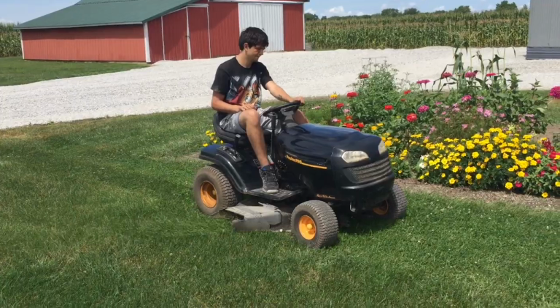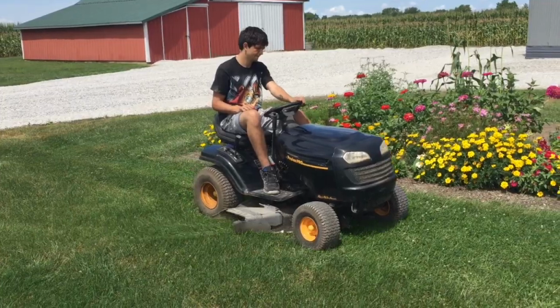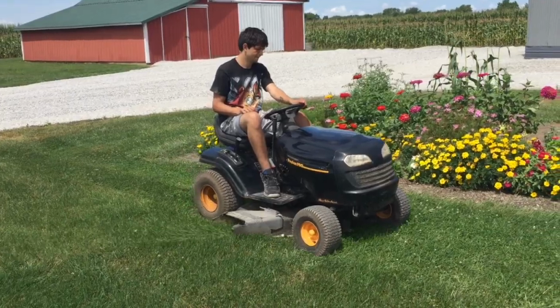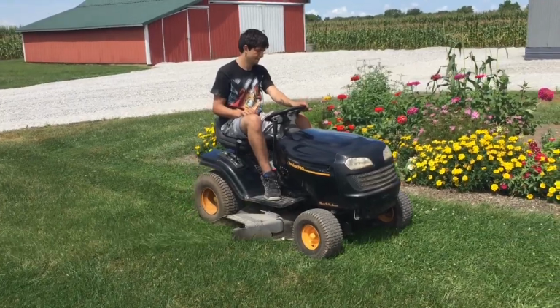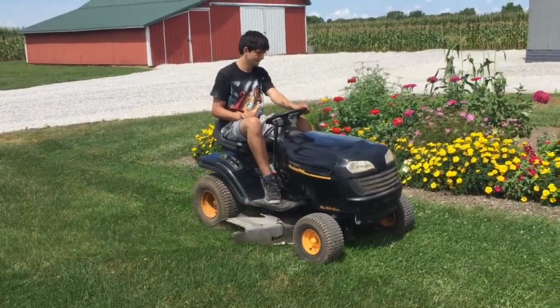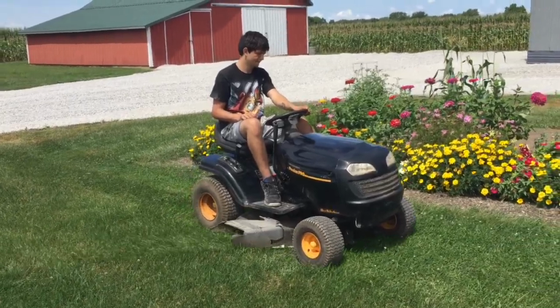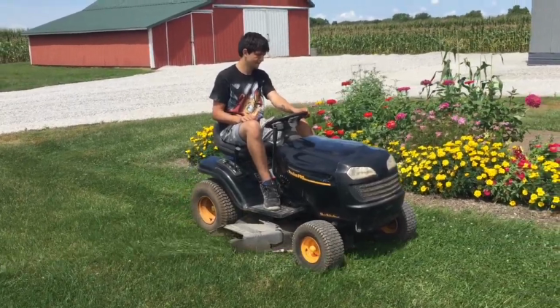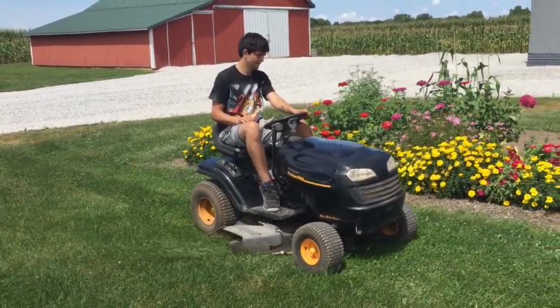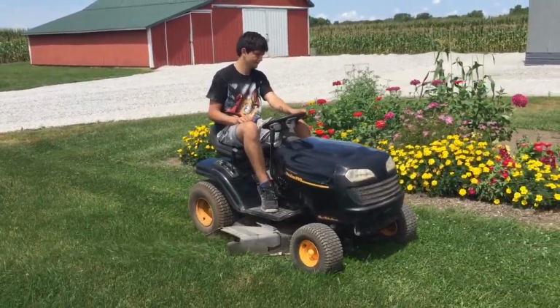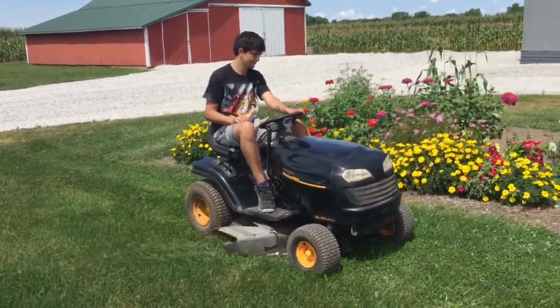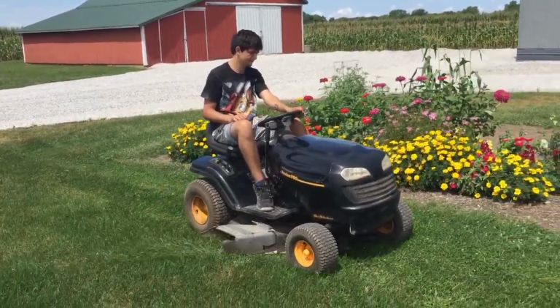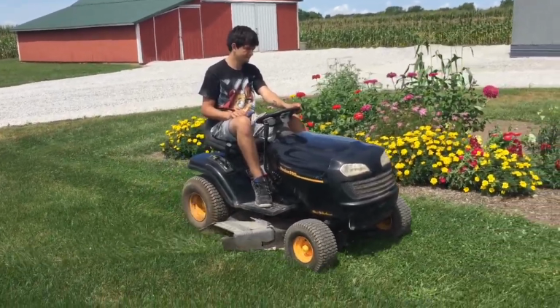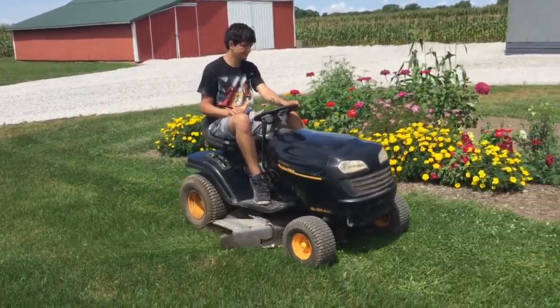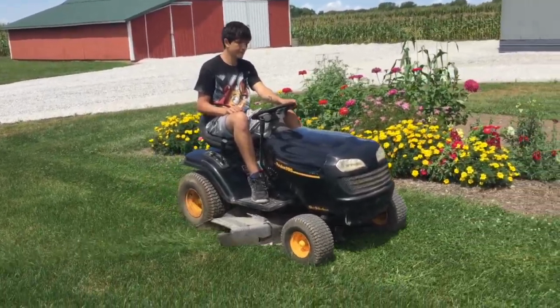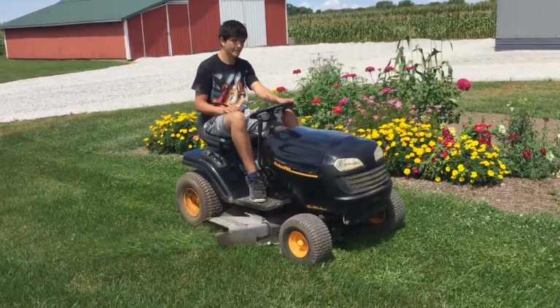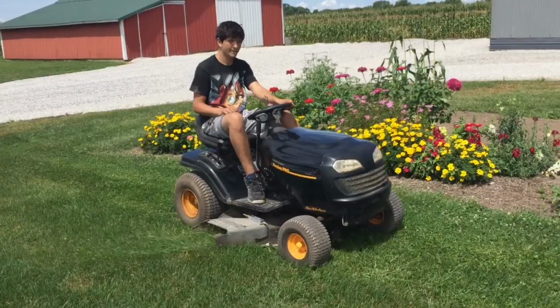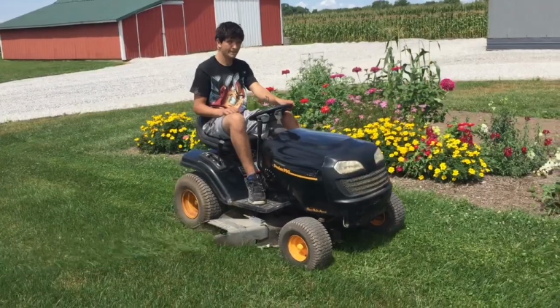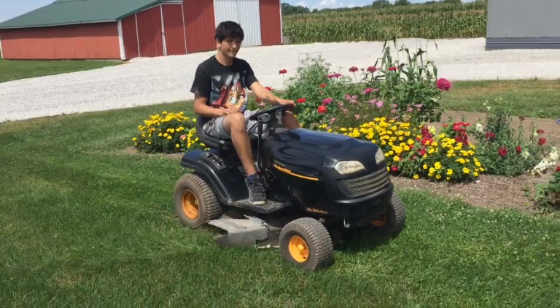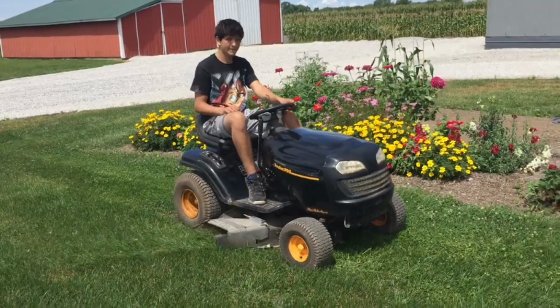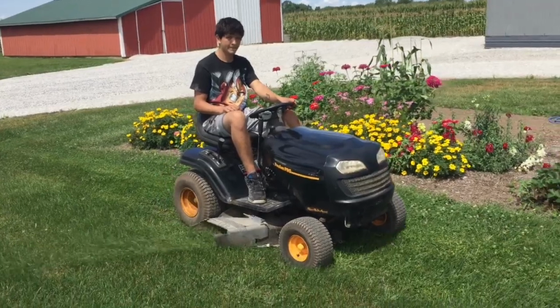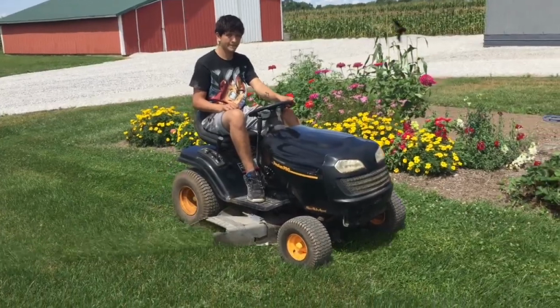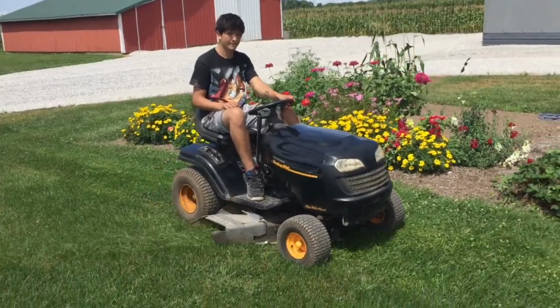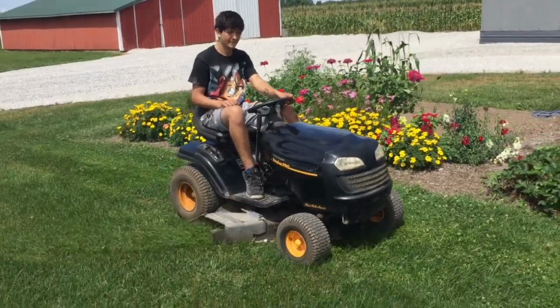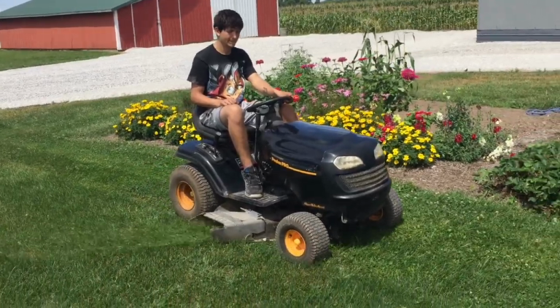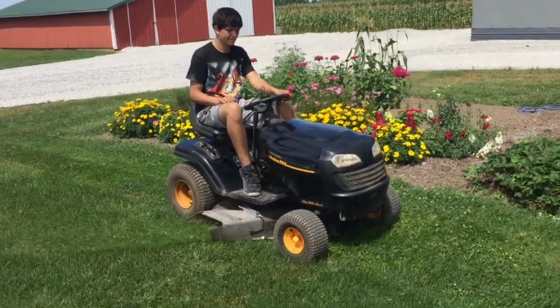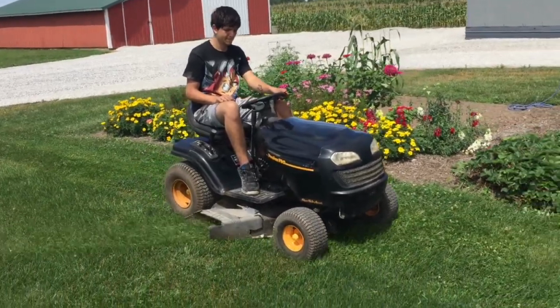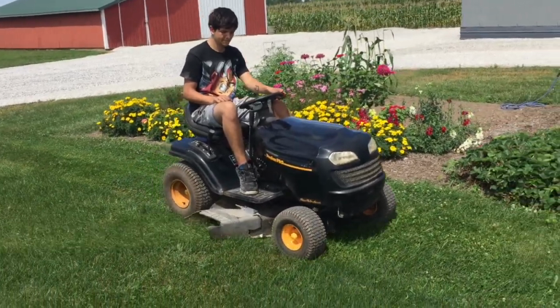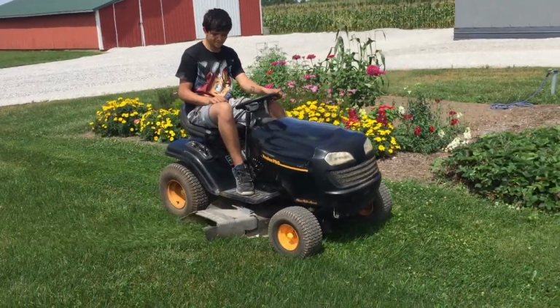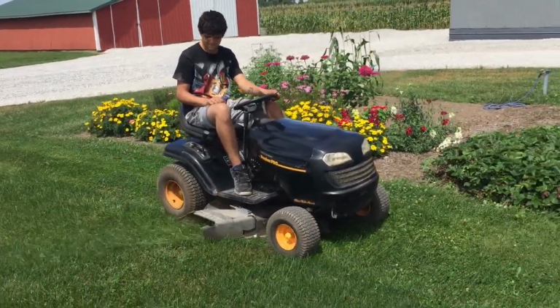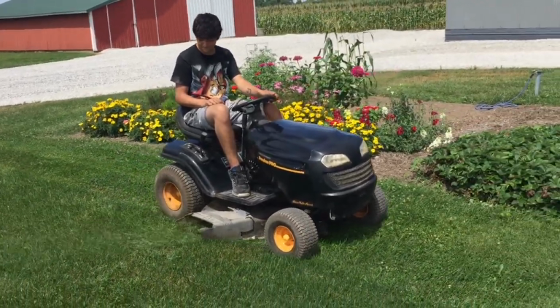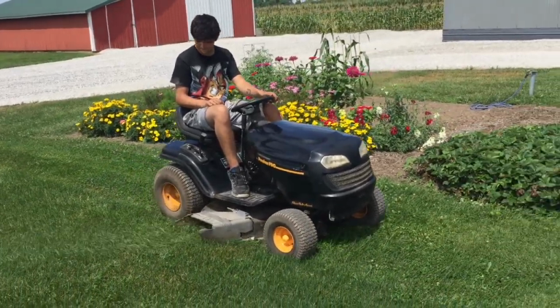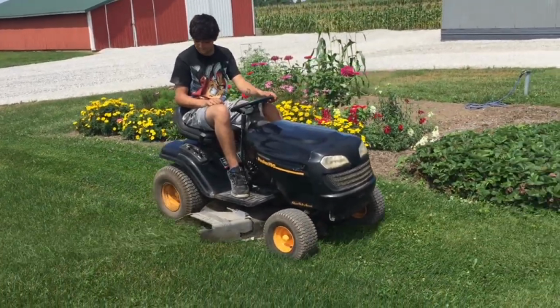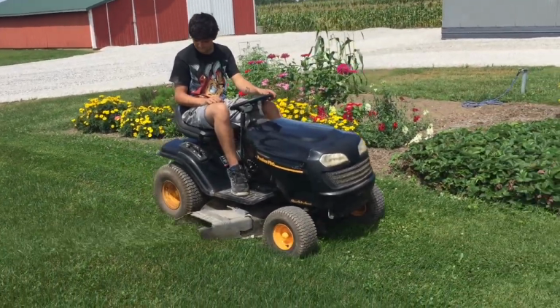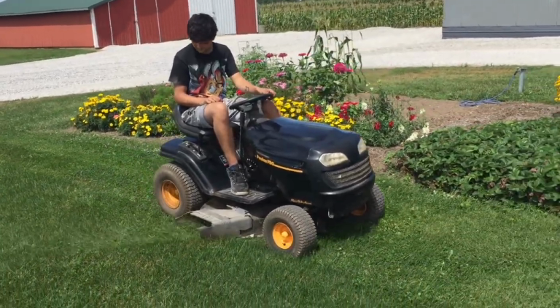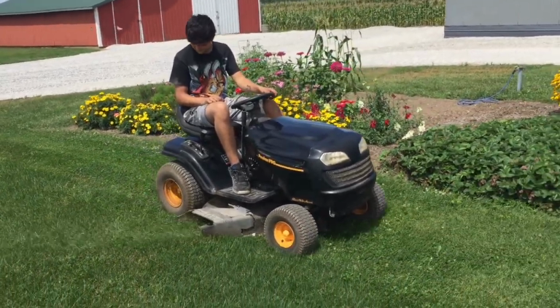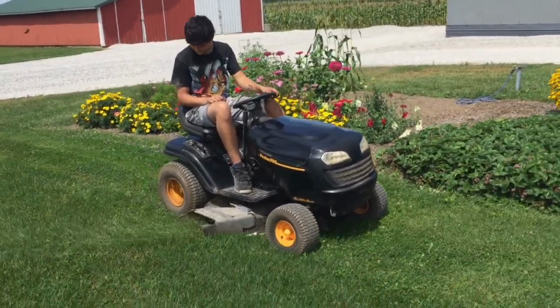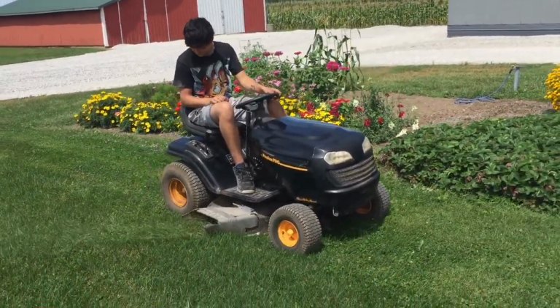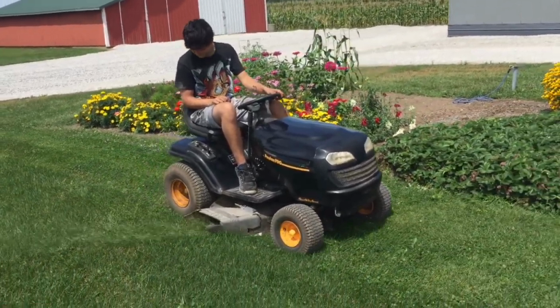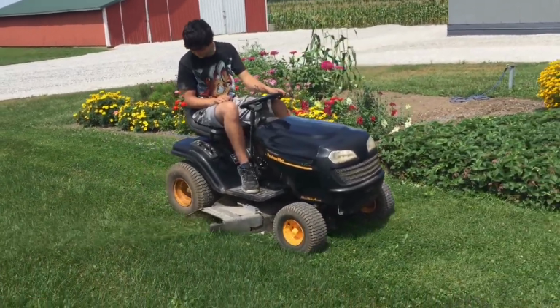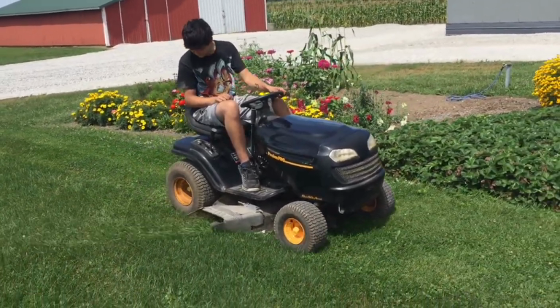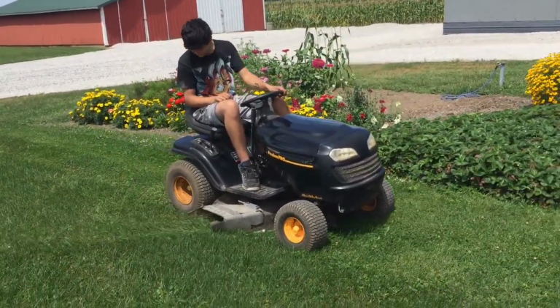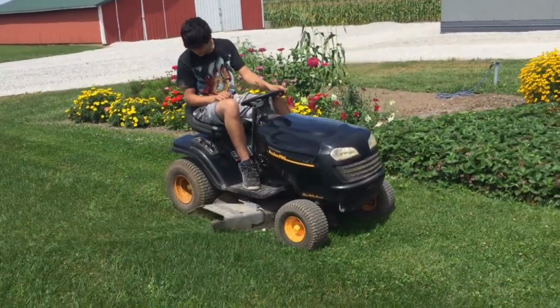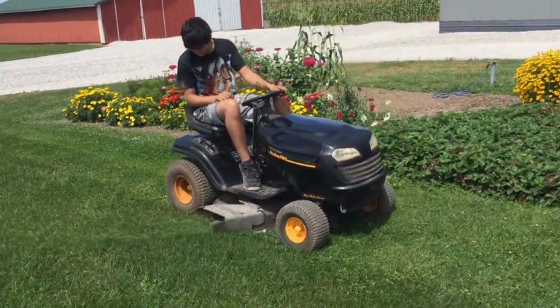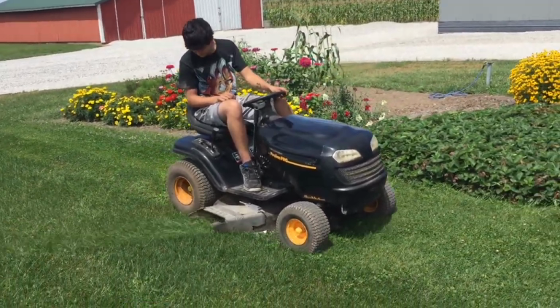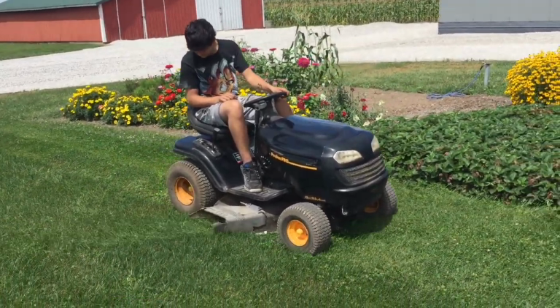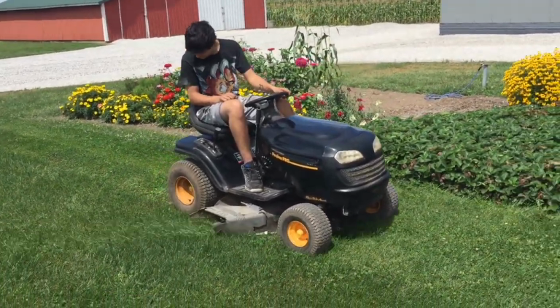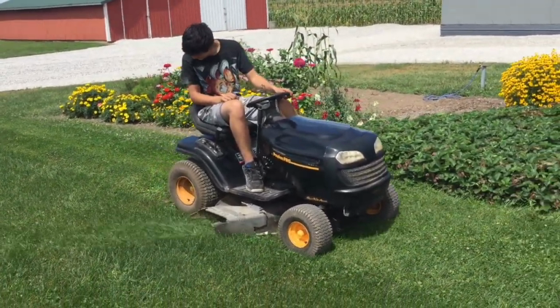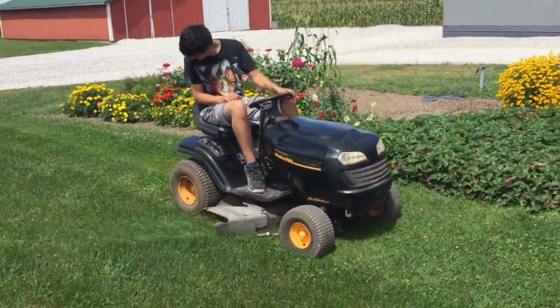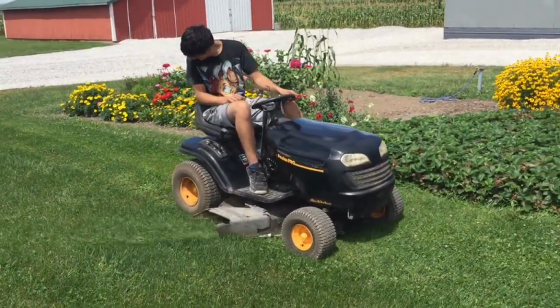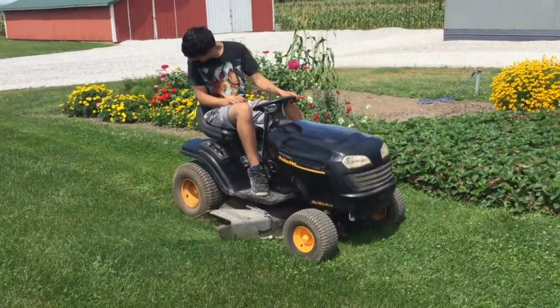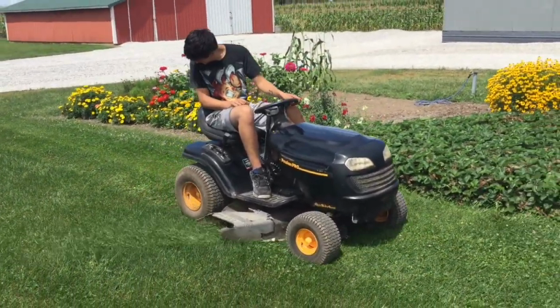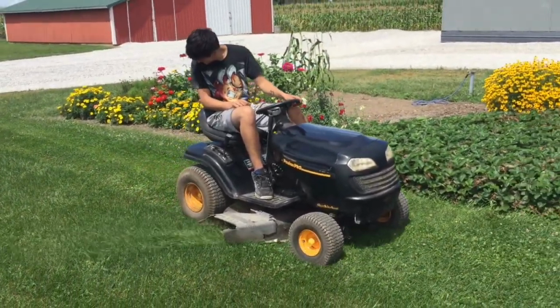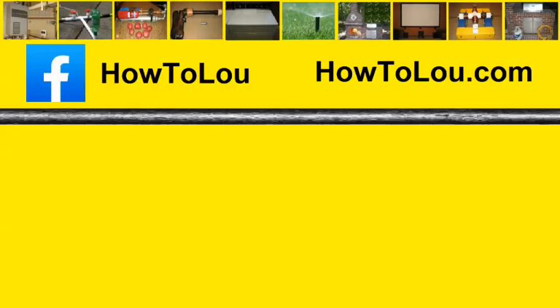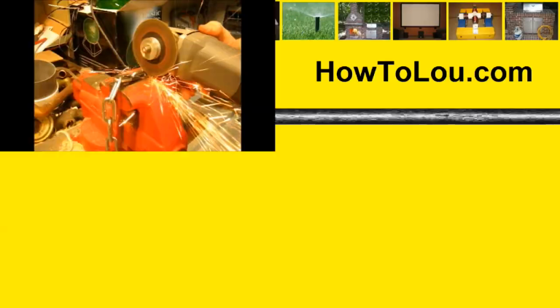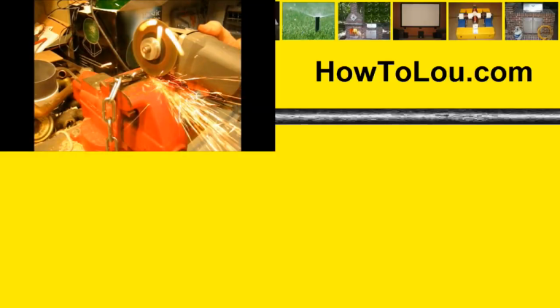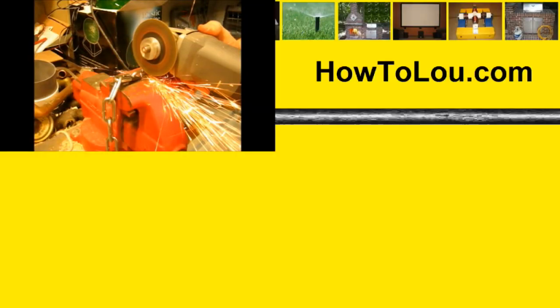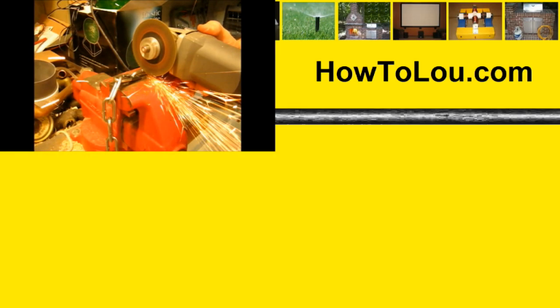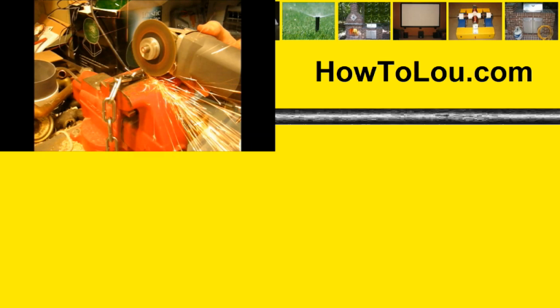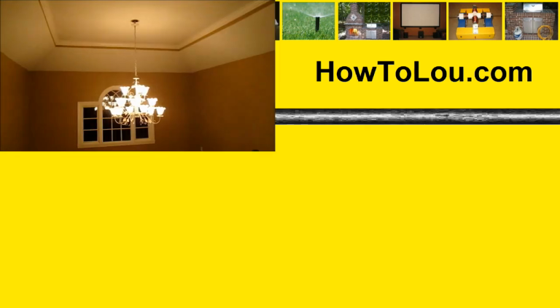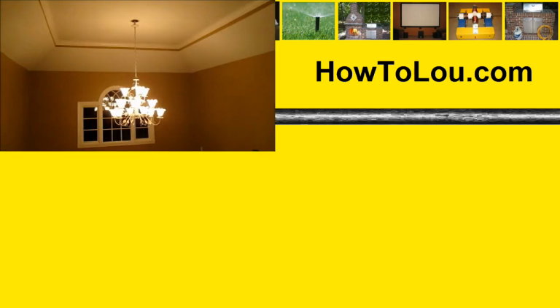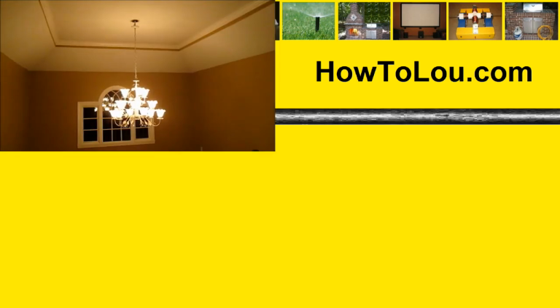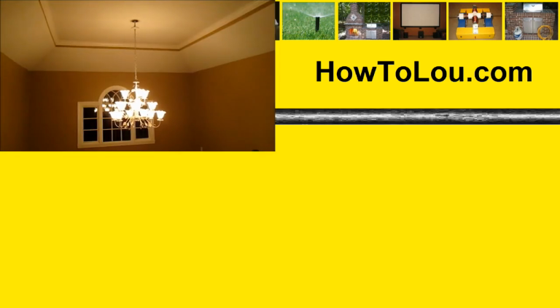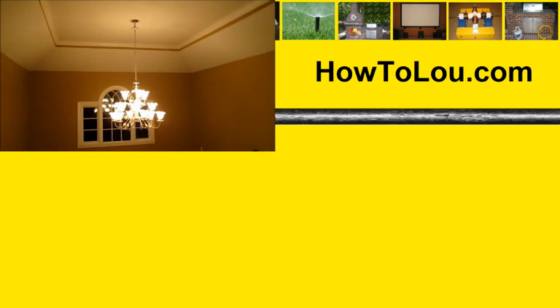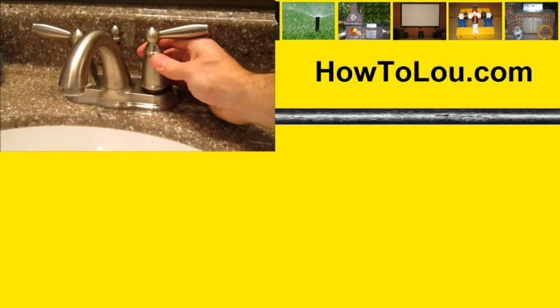It's all back together and we're mowing. Thanks for watching and click the links below for my other mower videos. Bye.